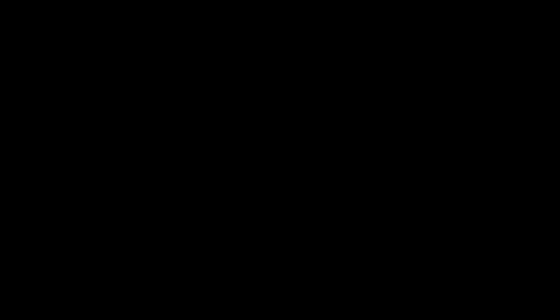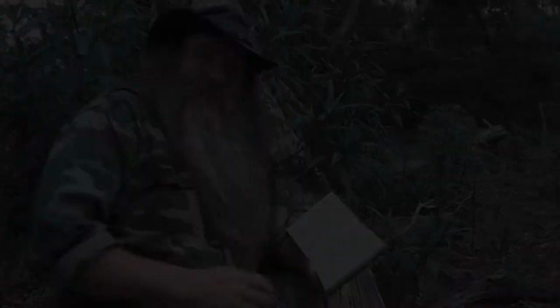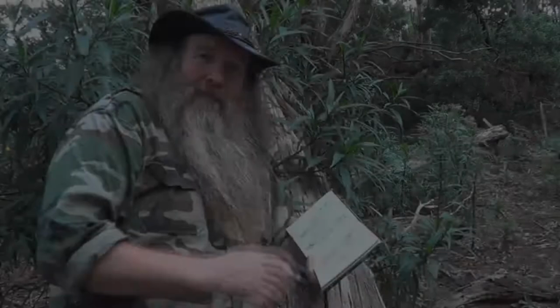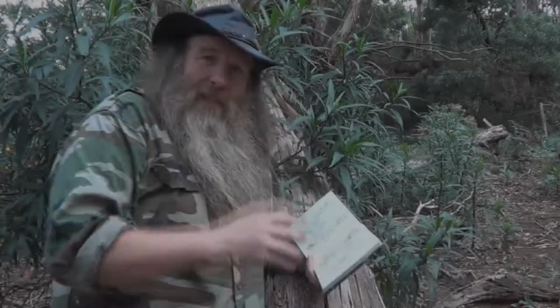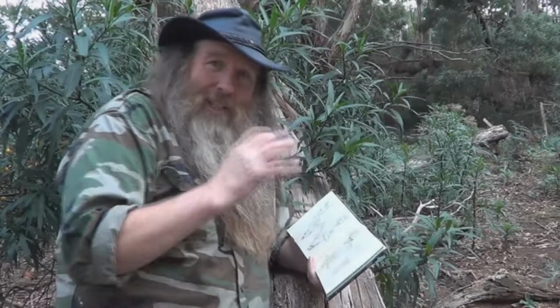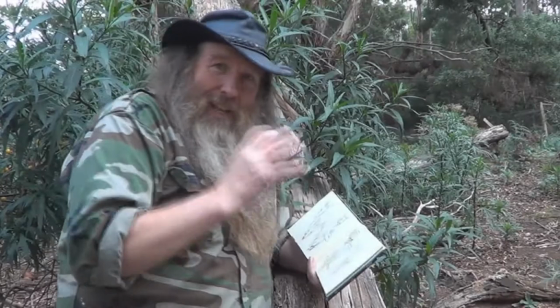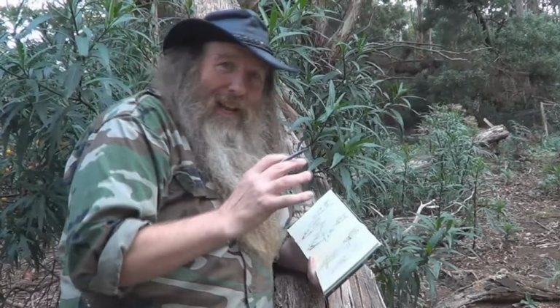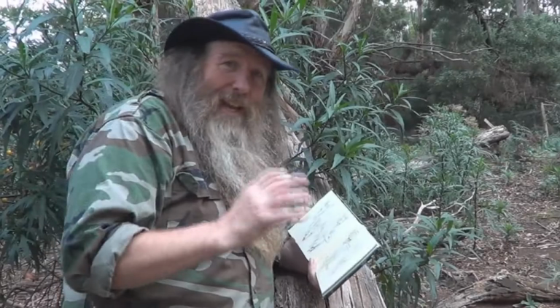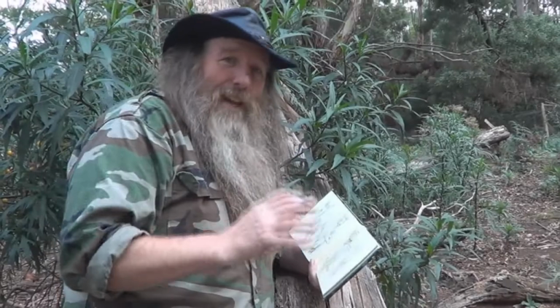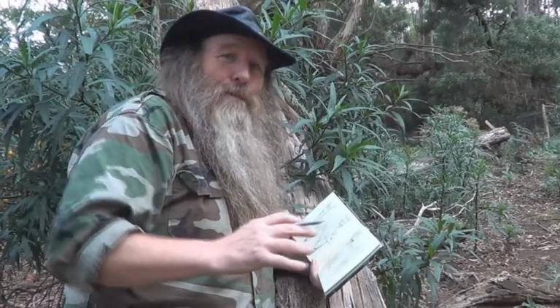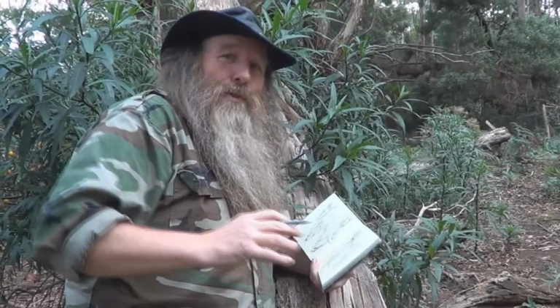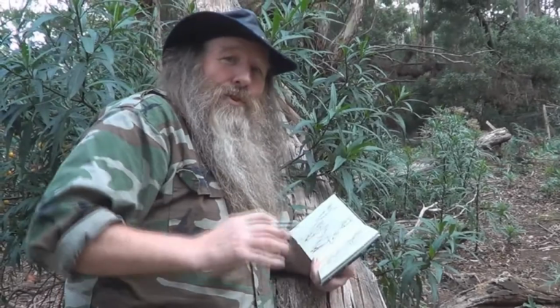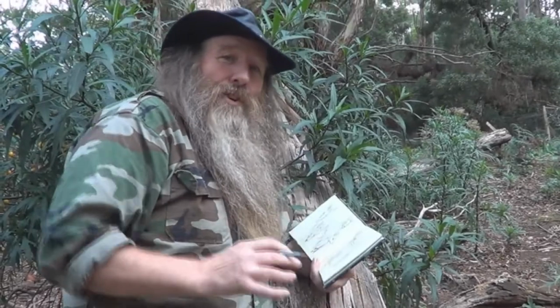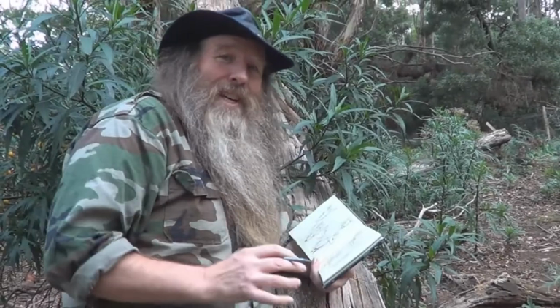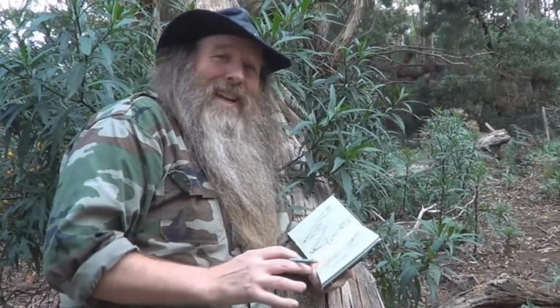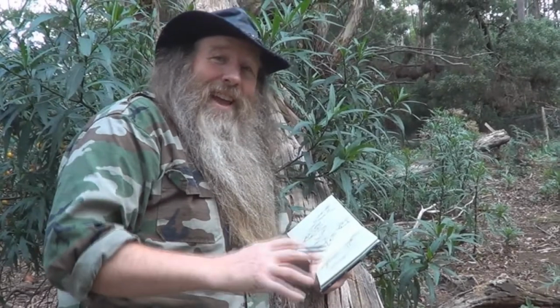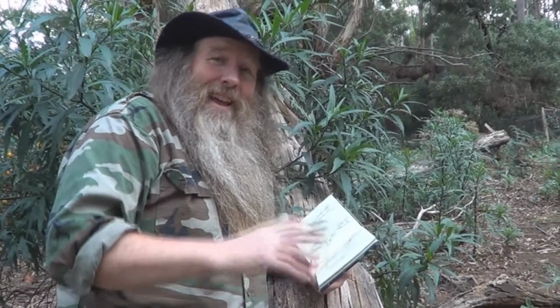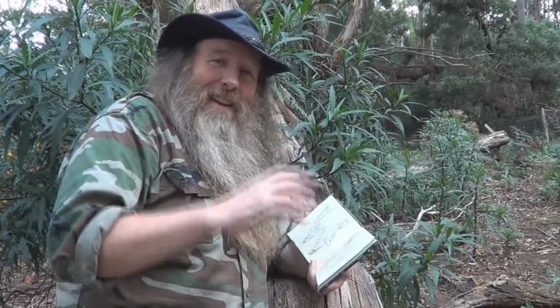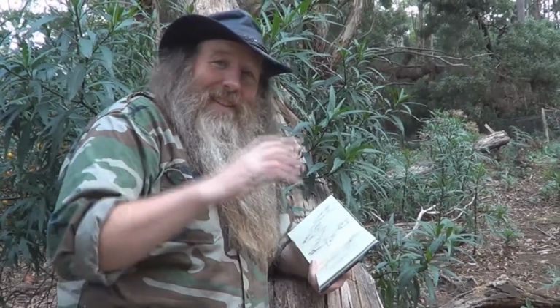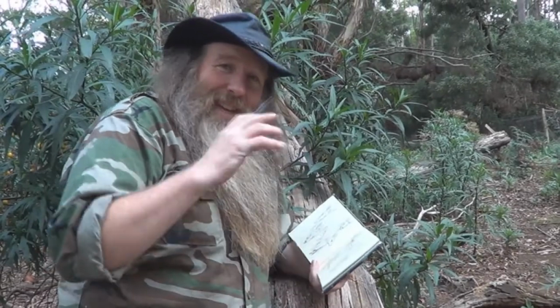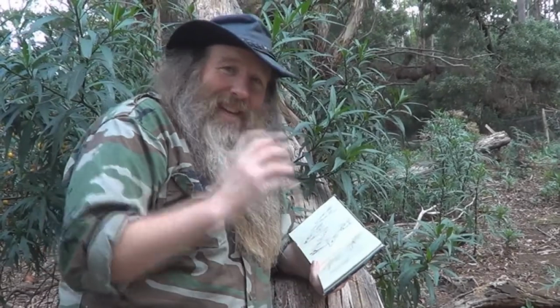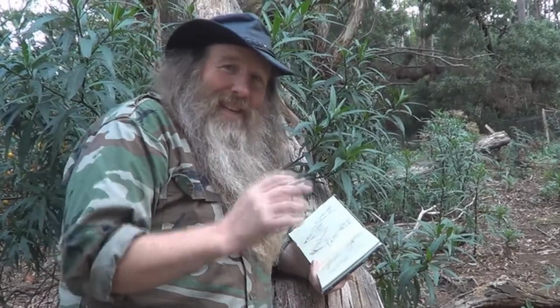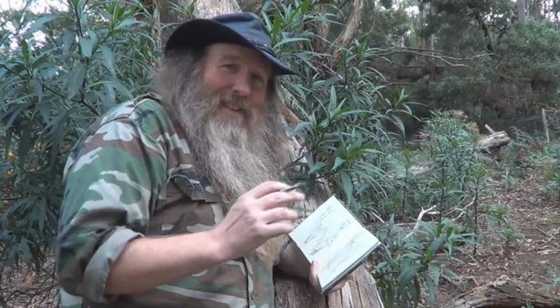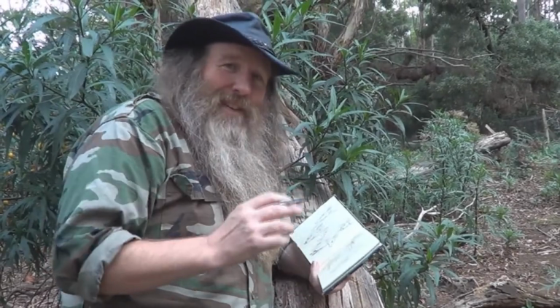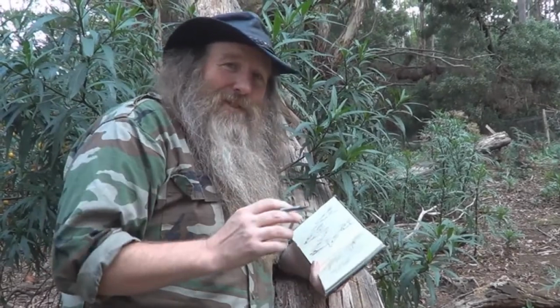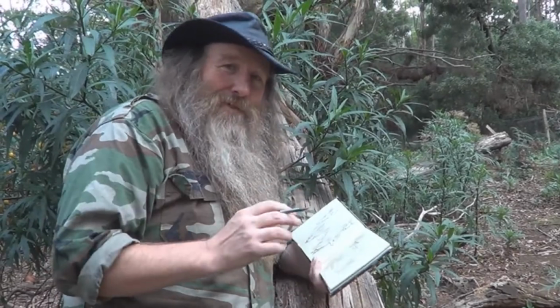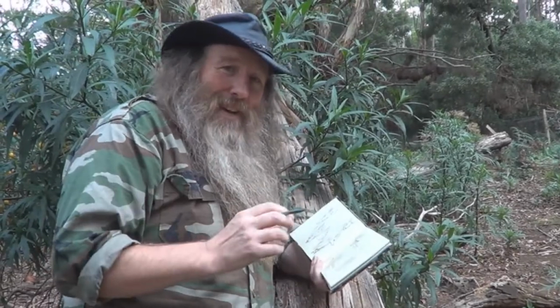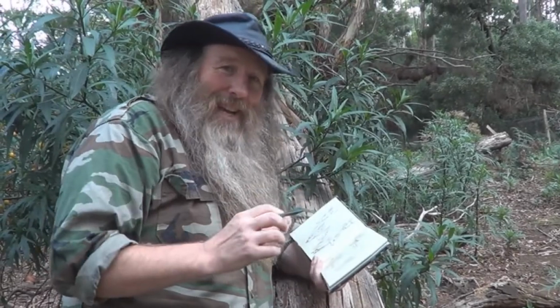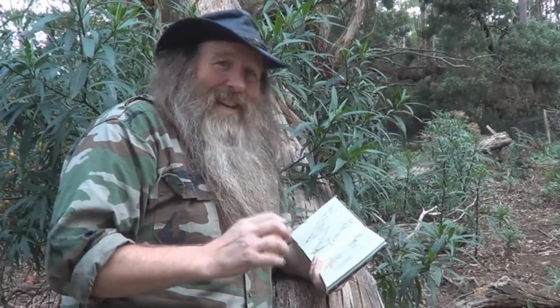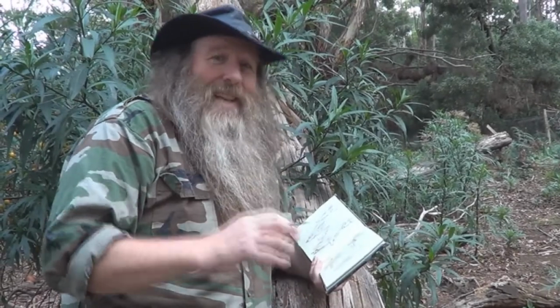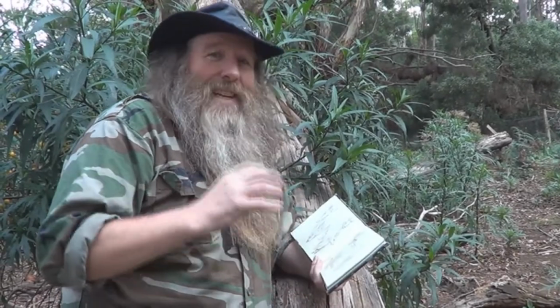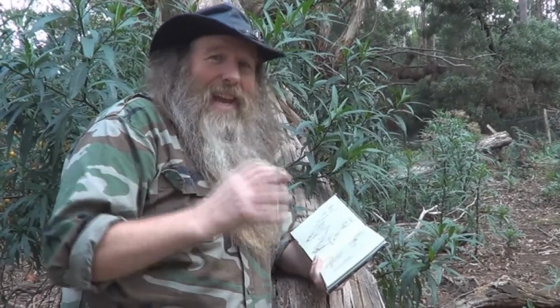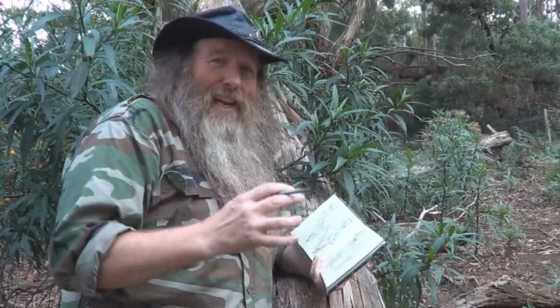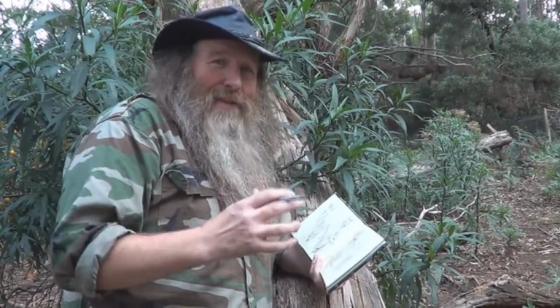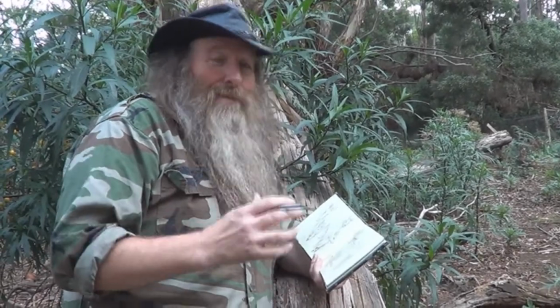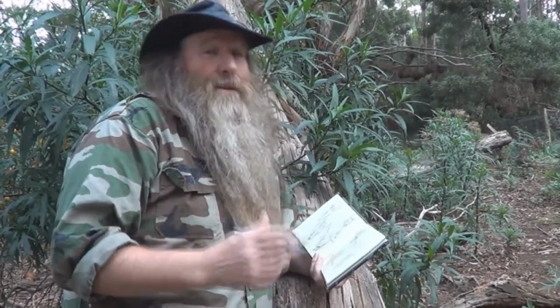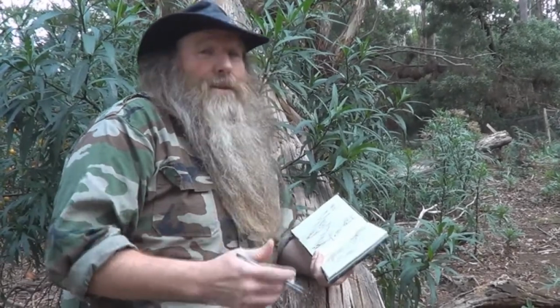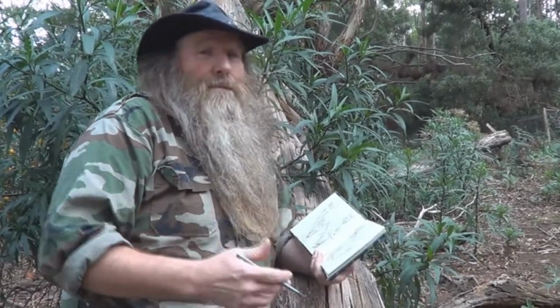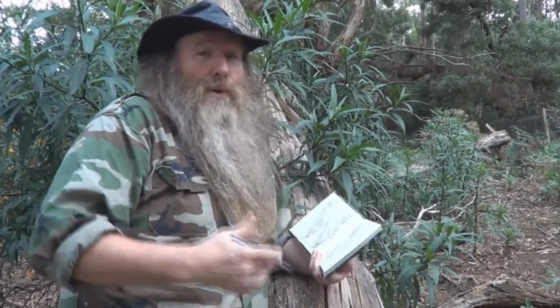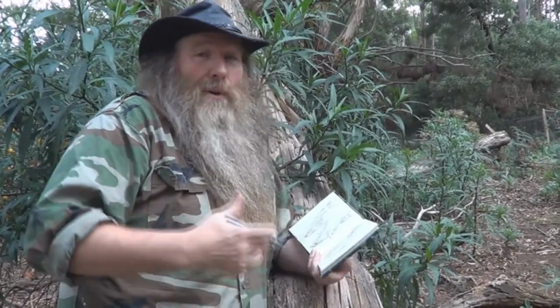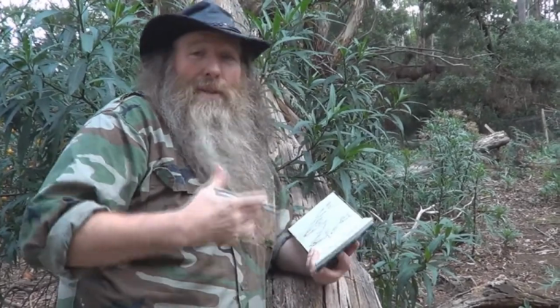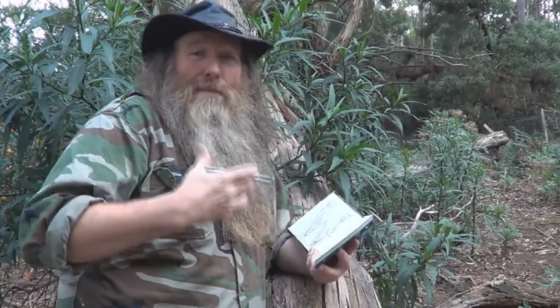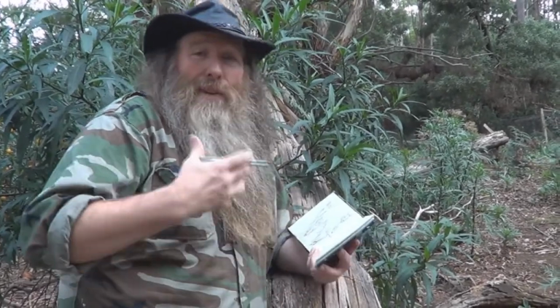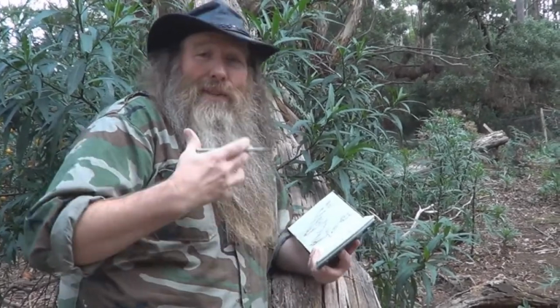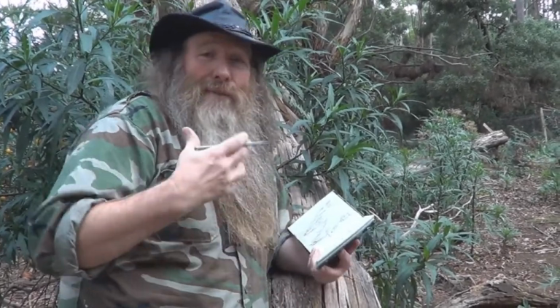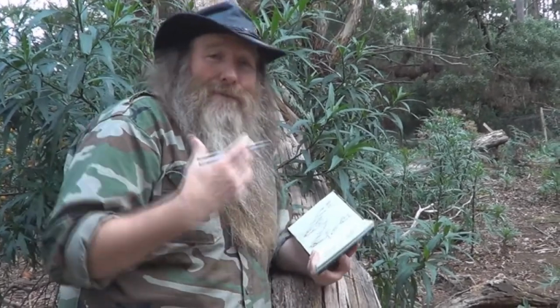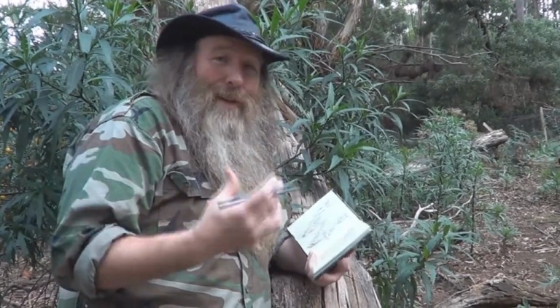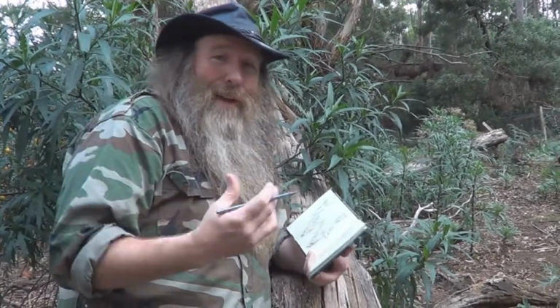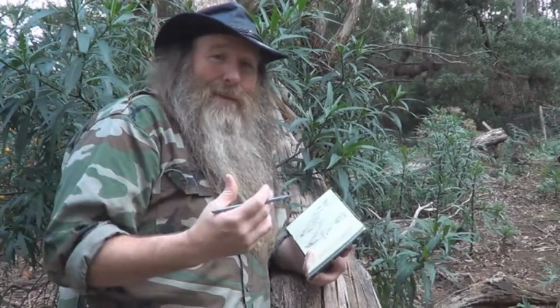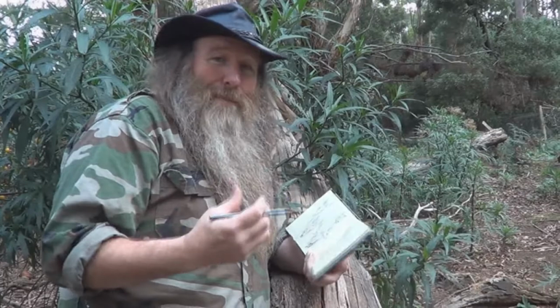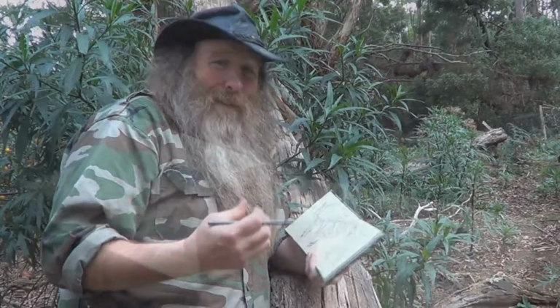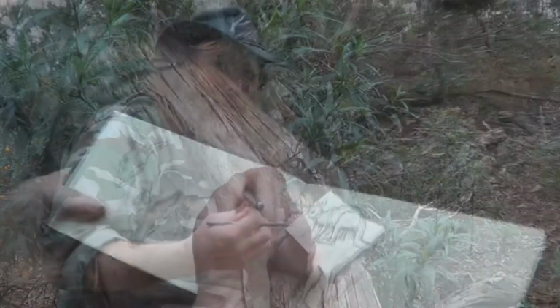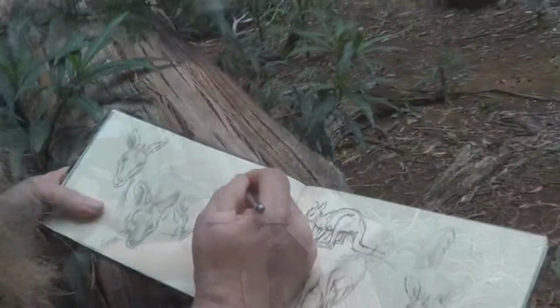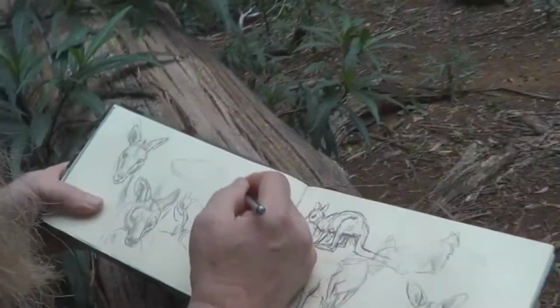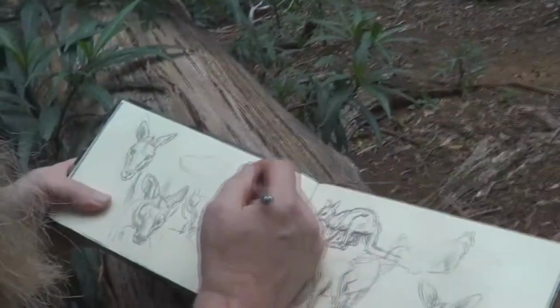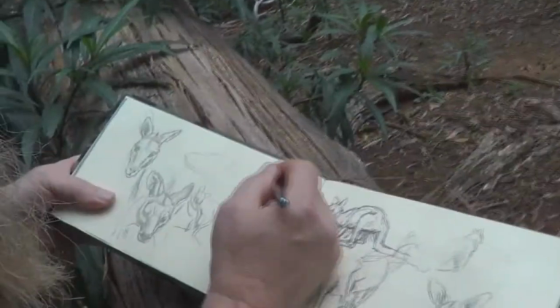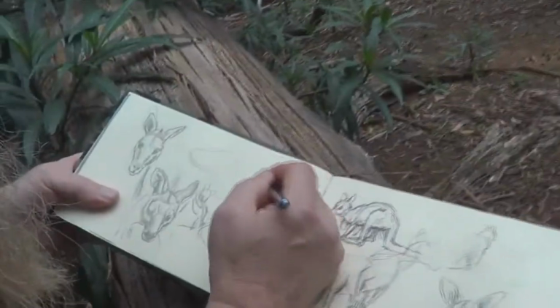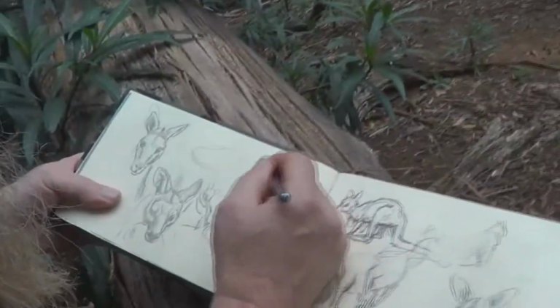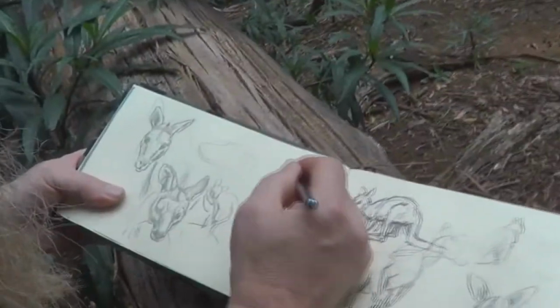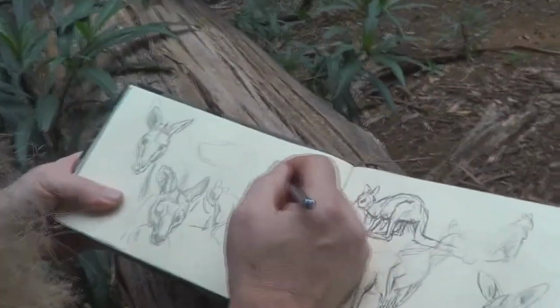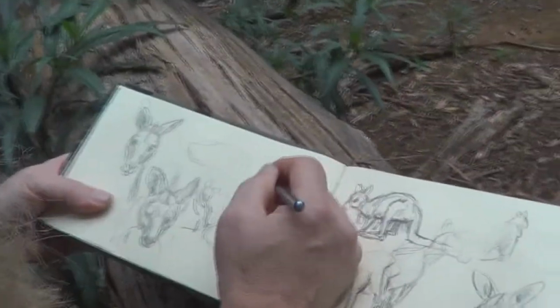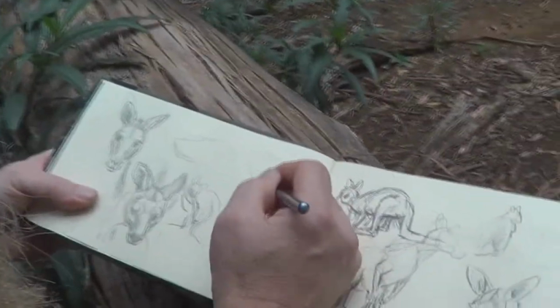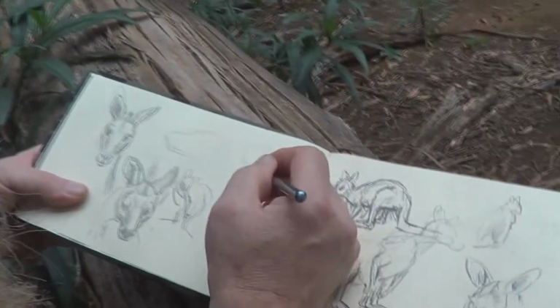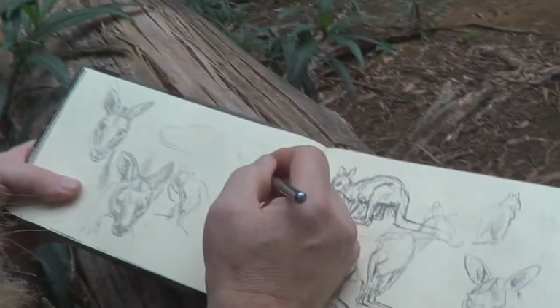Today I'm drawing the Eastern Grey Kangaroo, probably the most famous marsupial of them all.